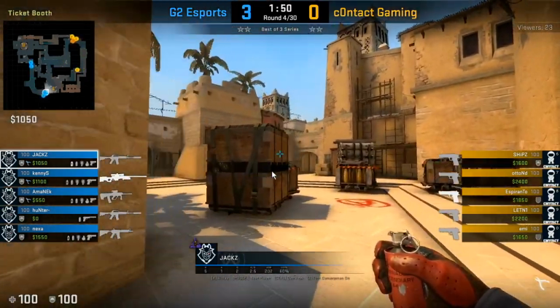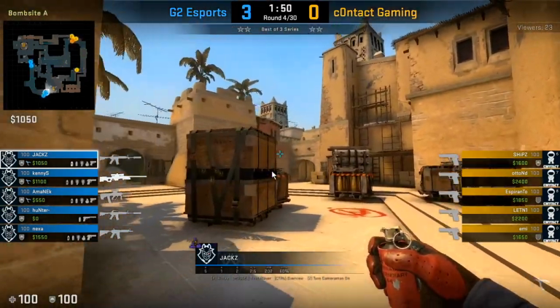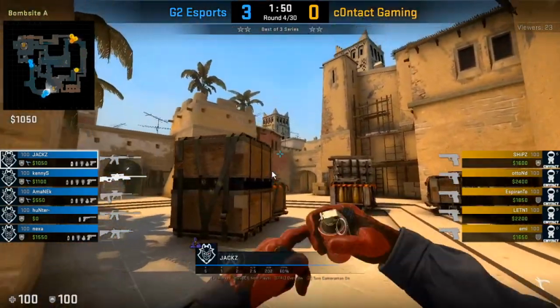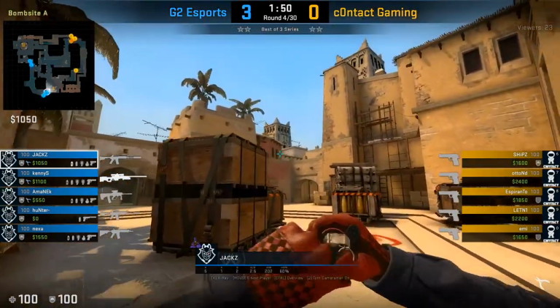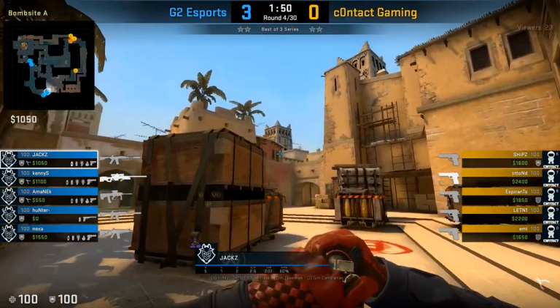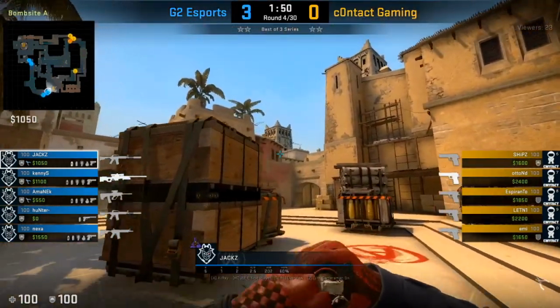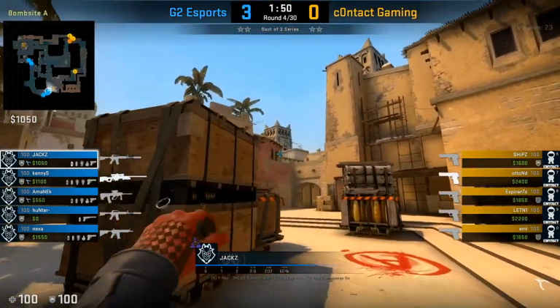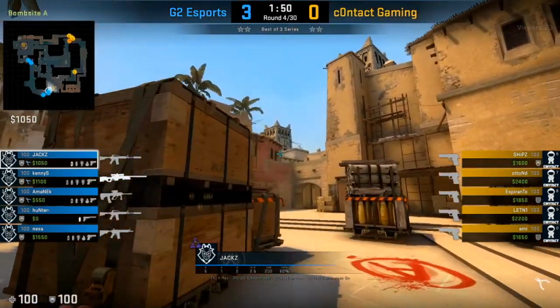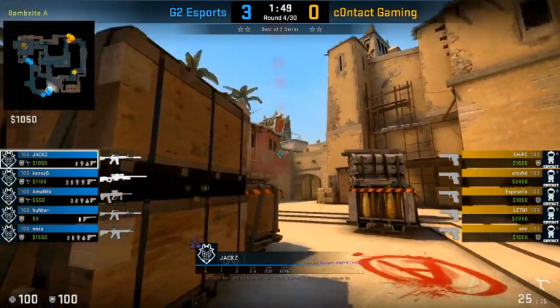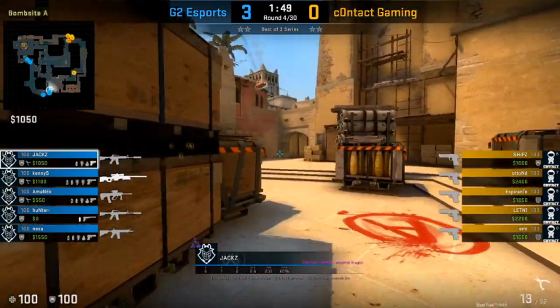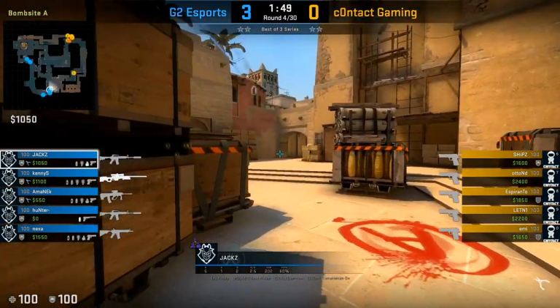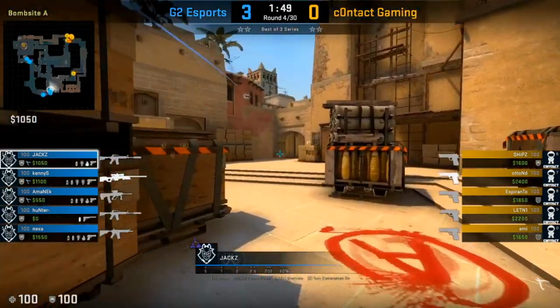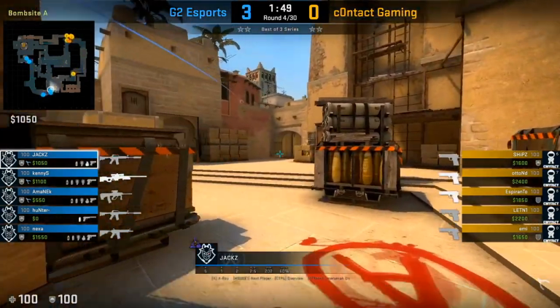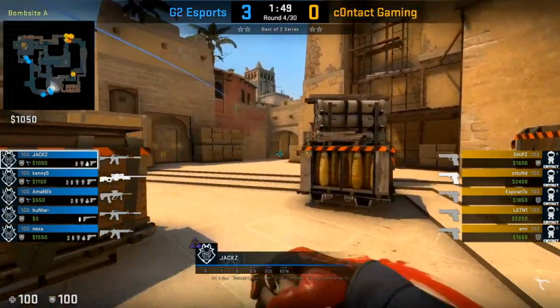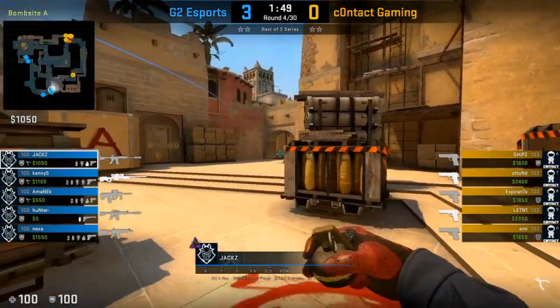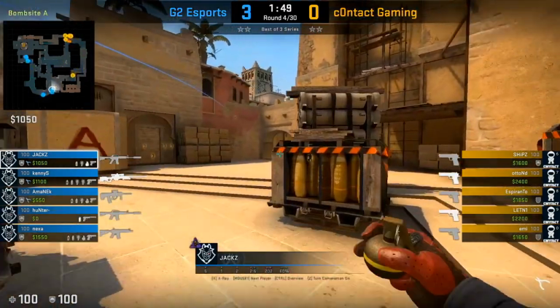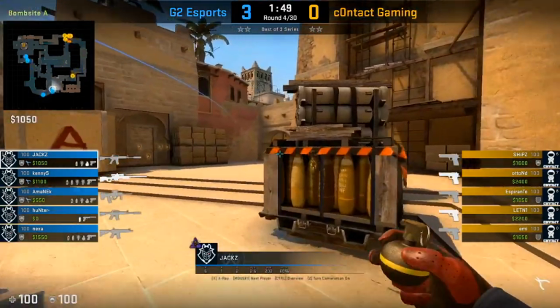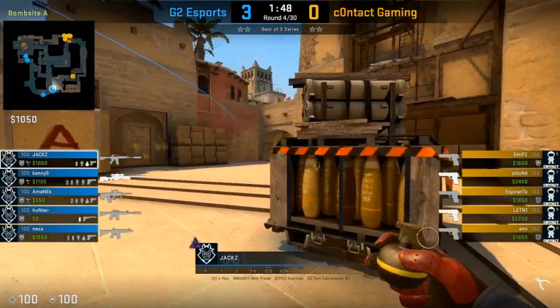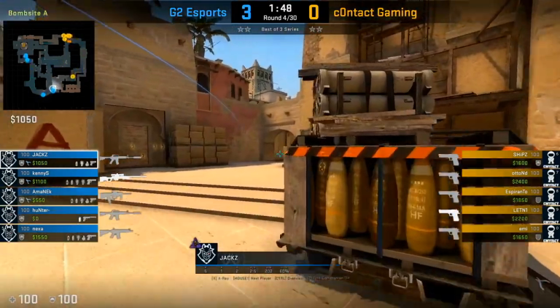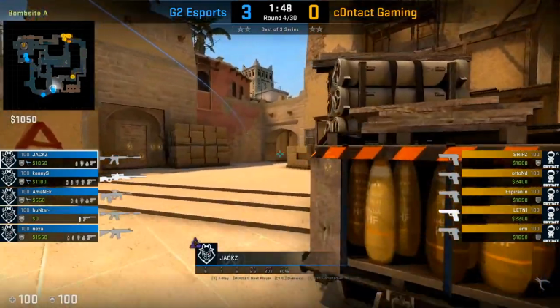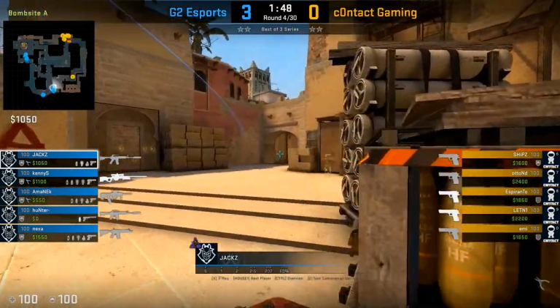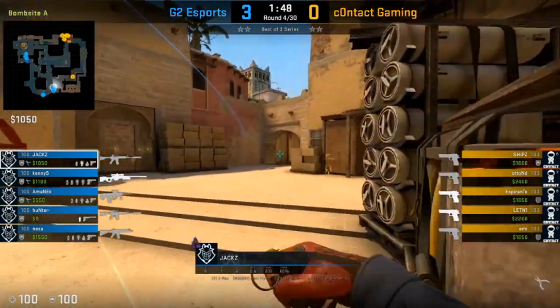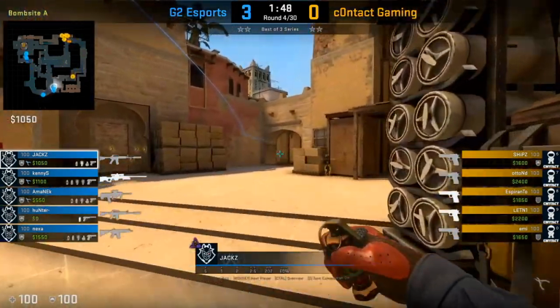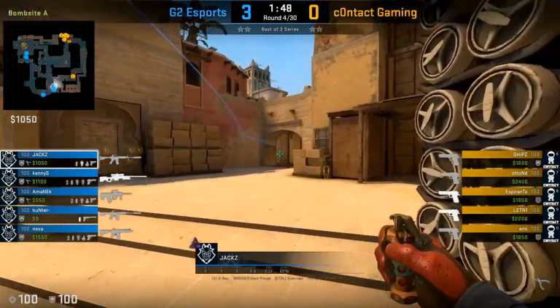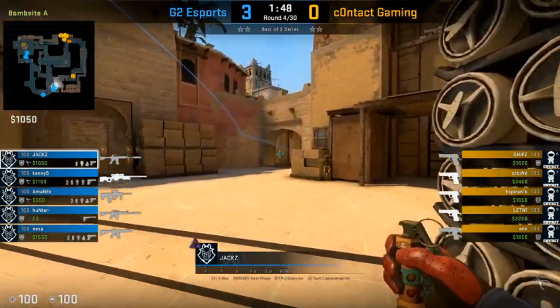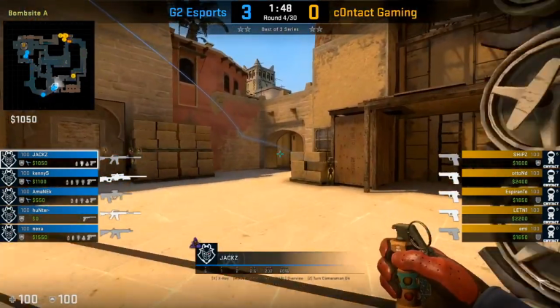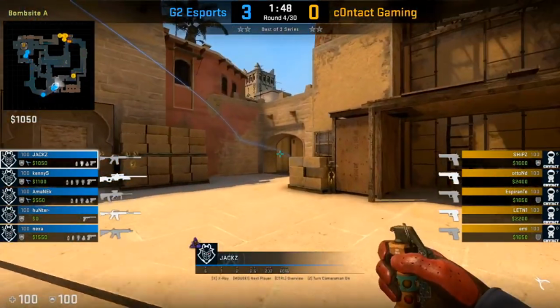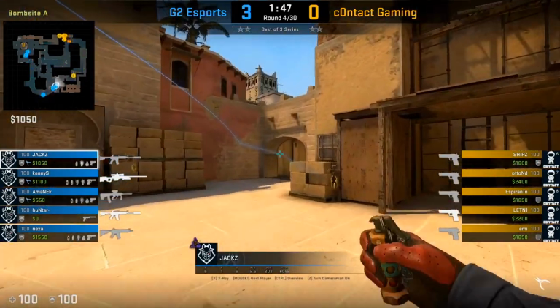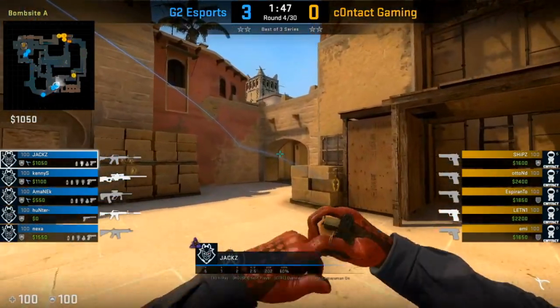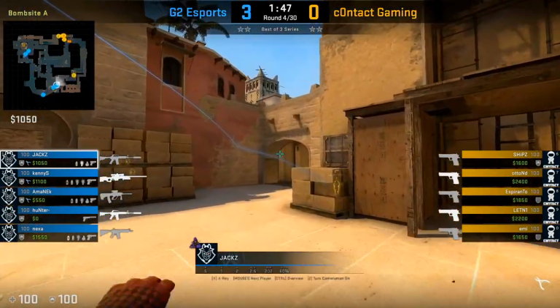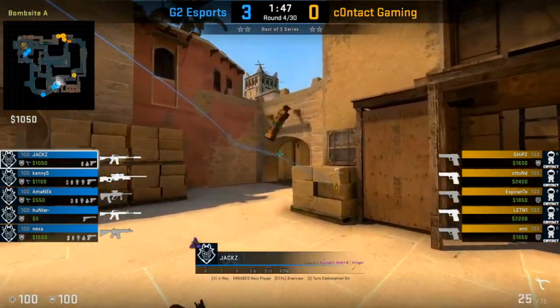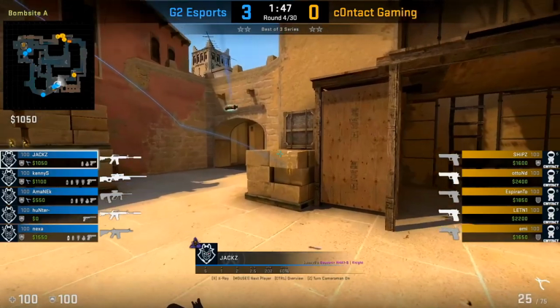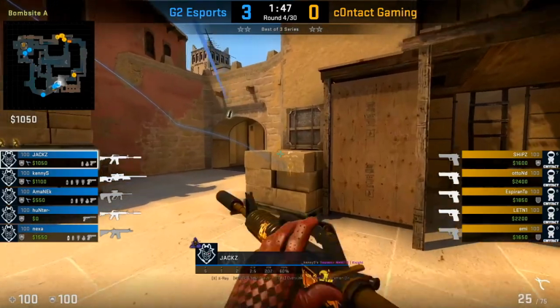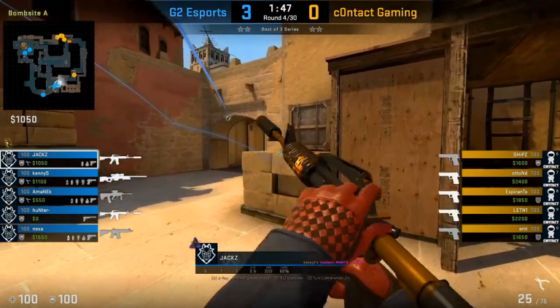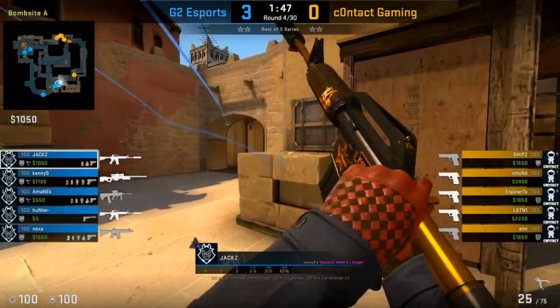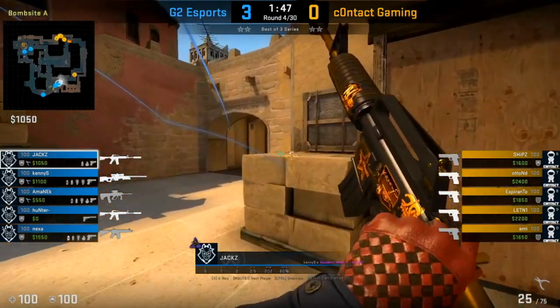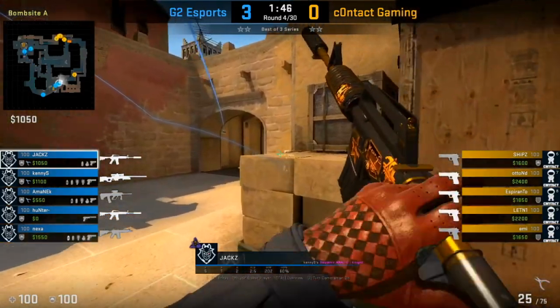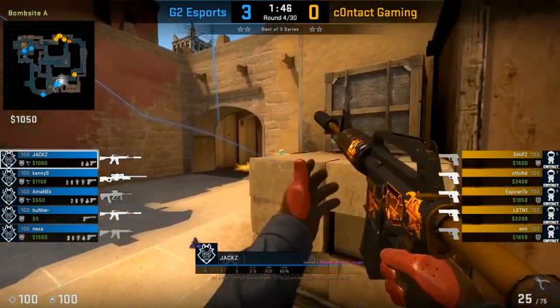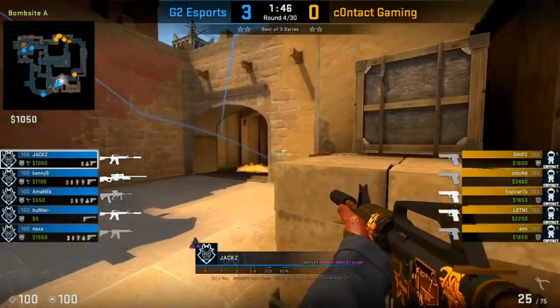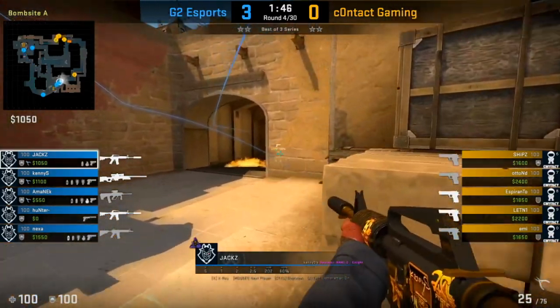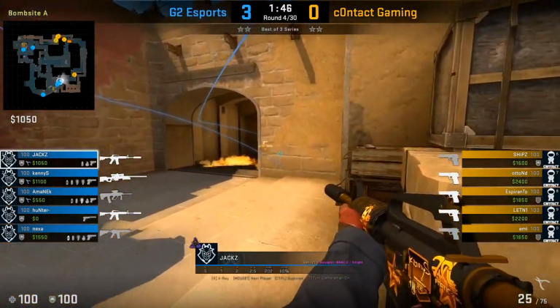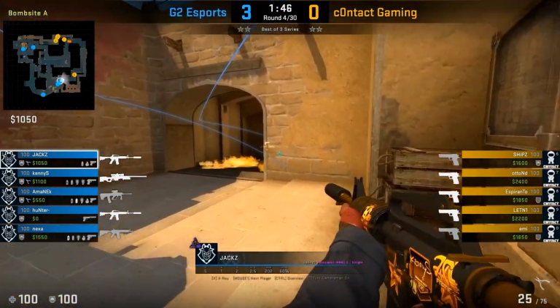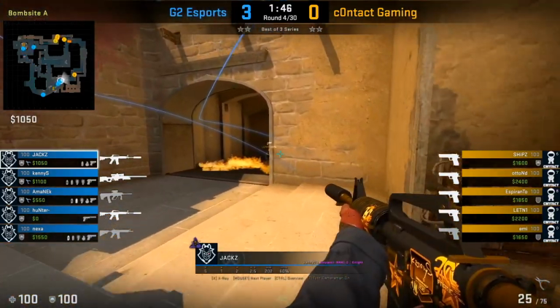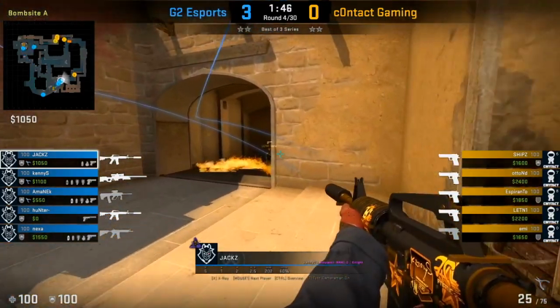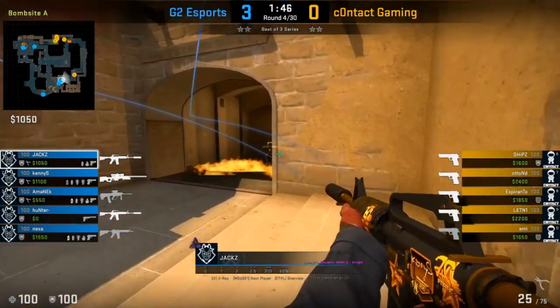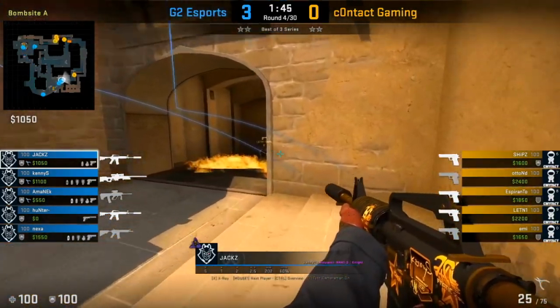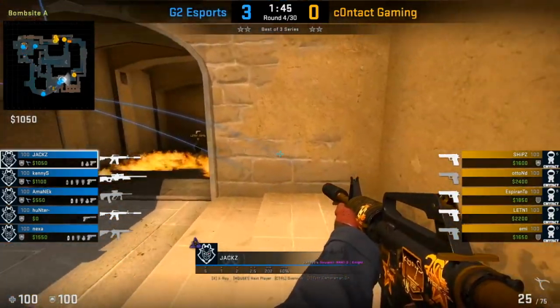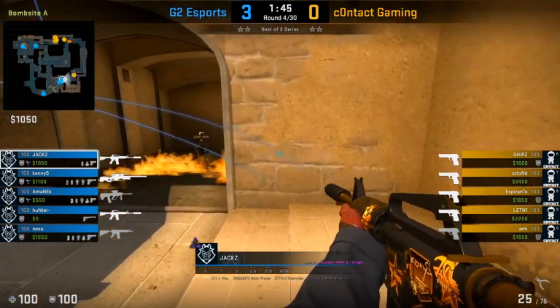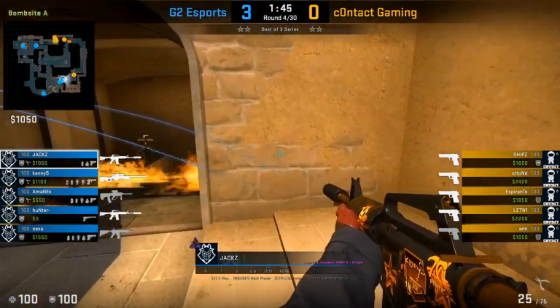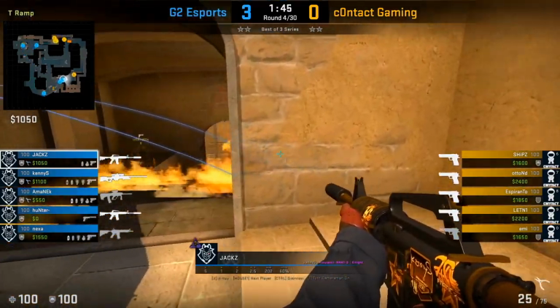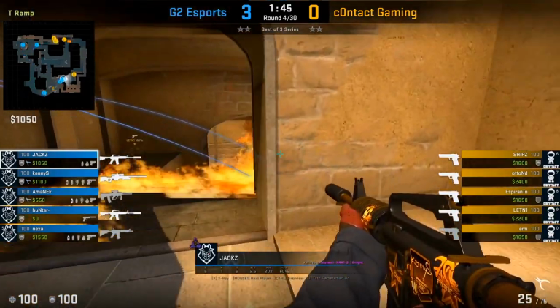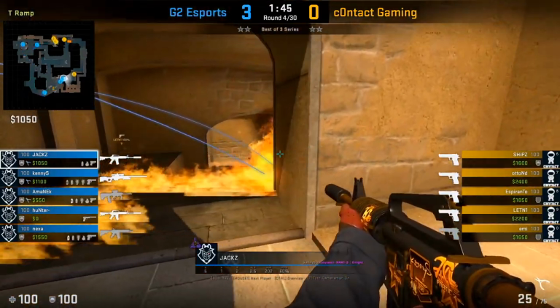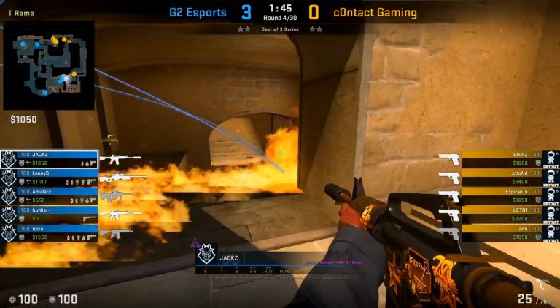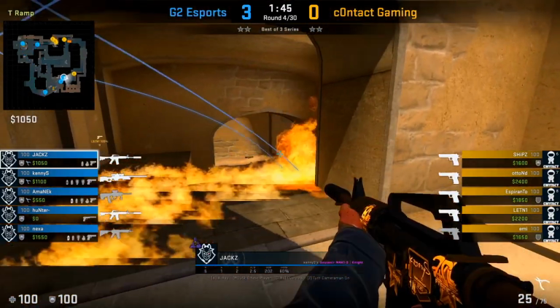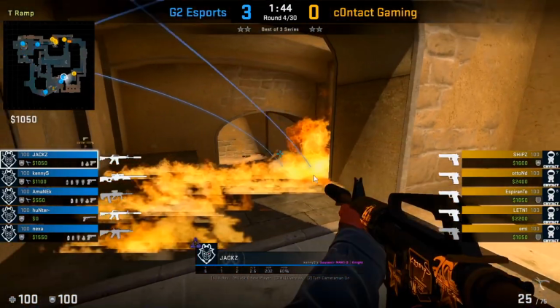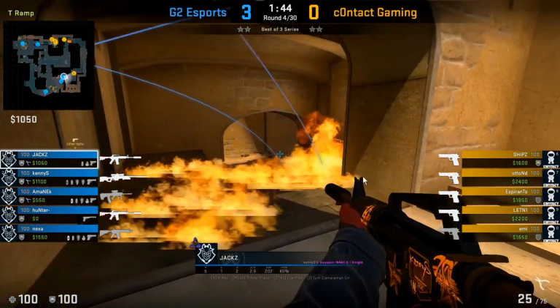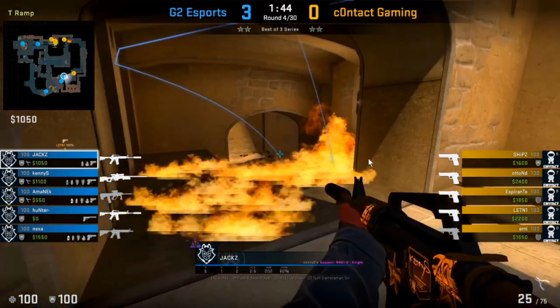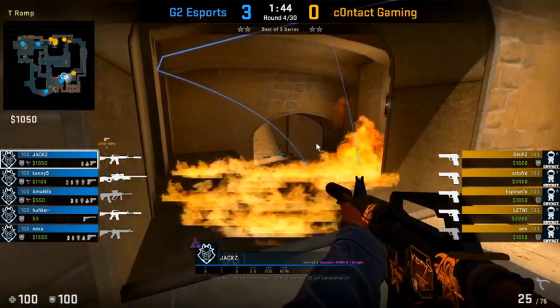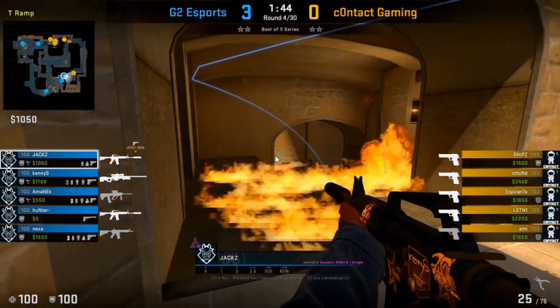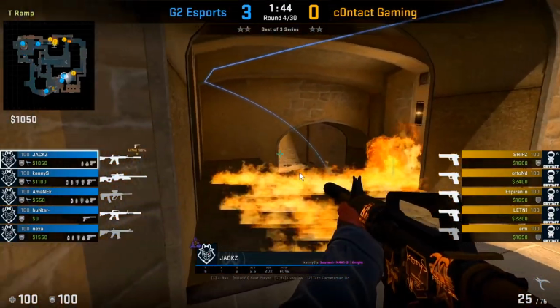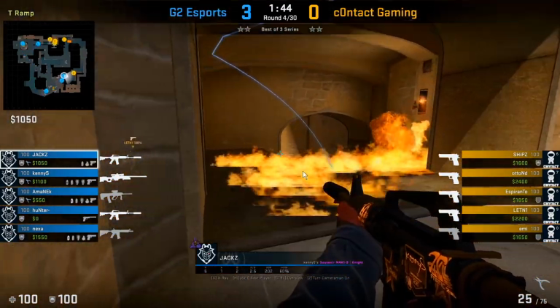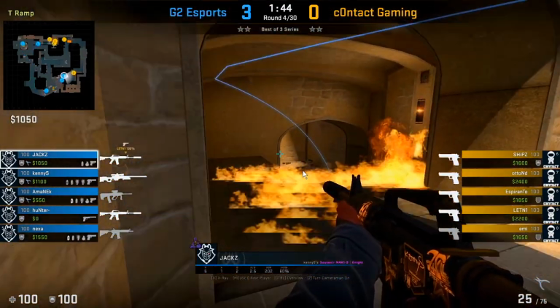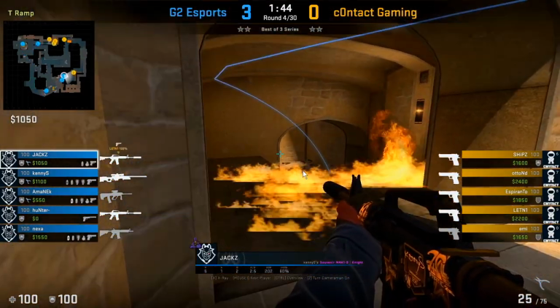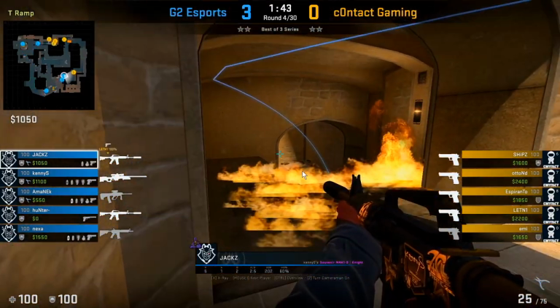Here we'll see something similar — he's going to toss that Molotov and then toss that Flash to get towards ramp control and clear the right side.